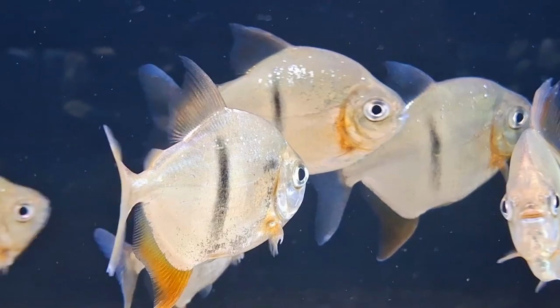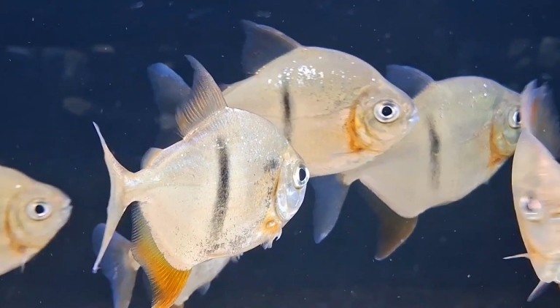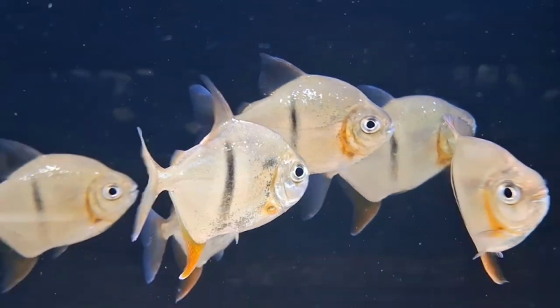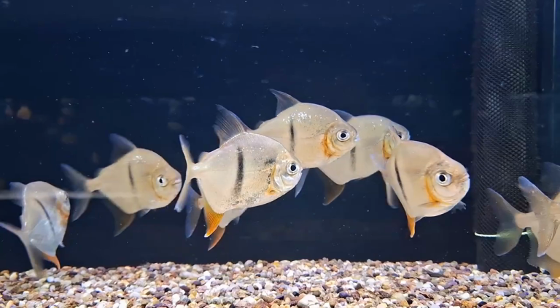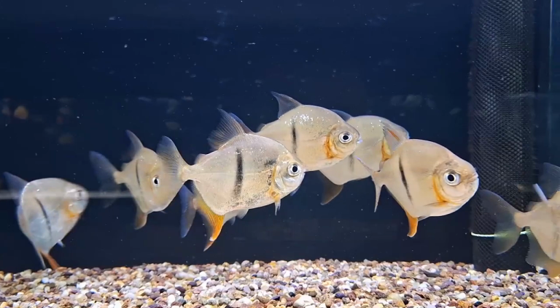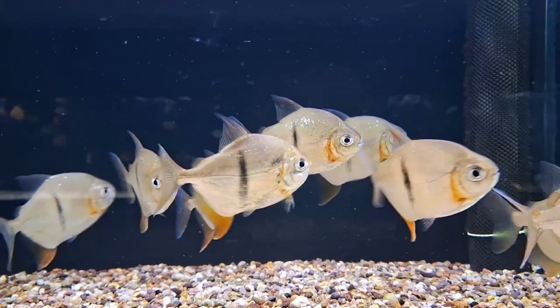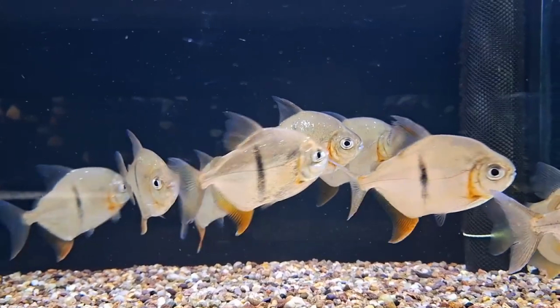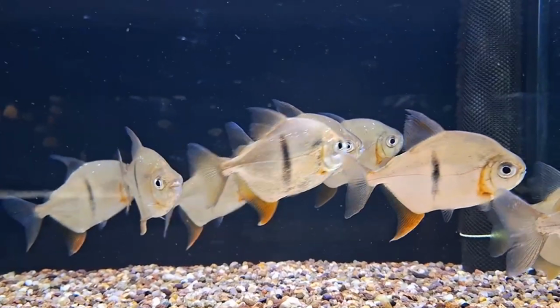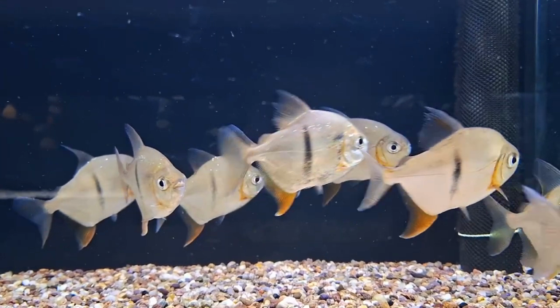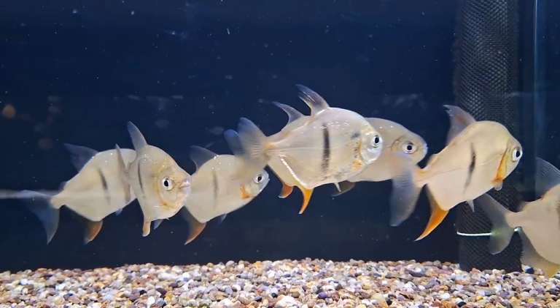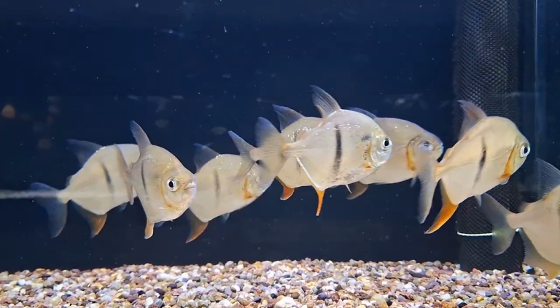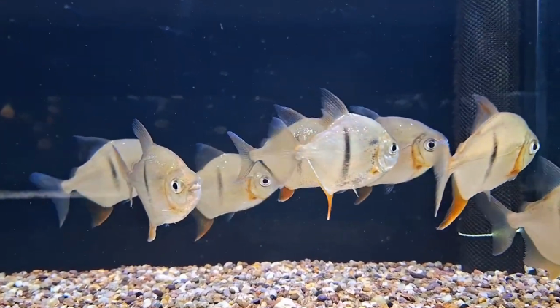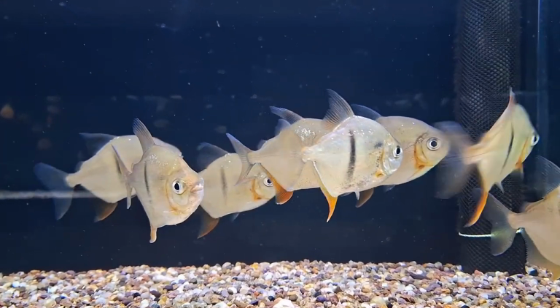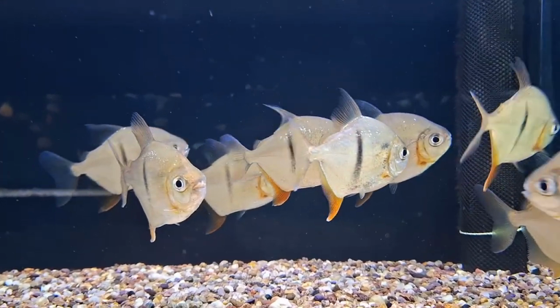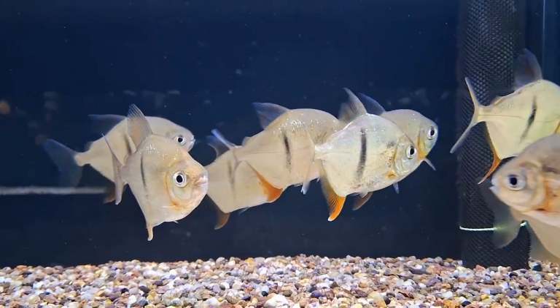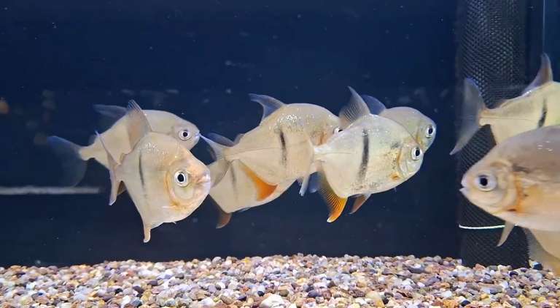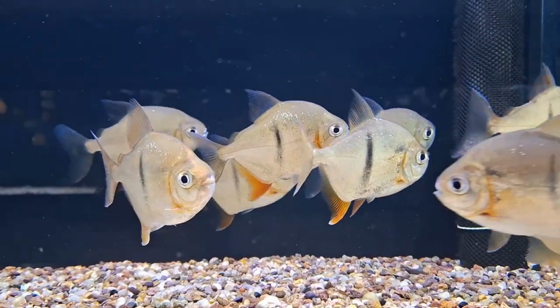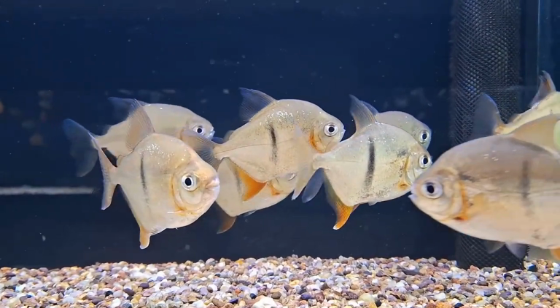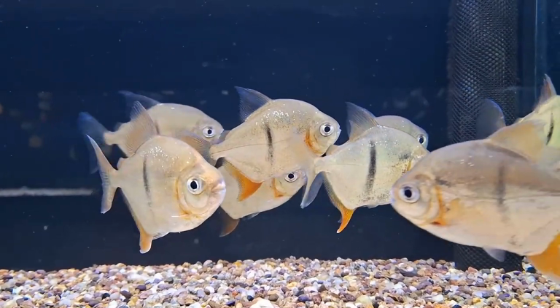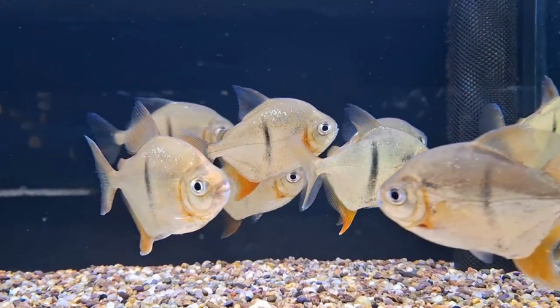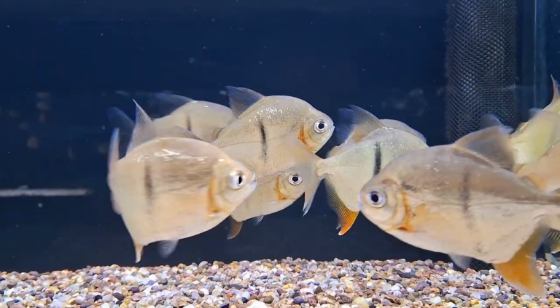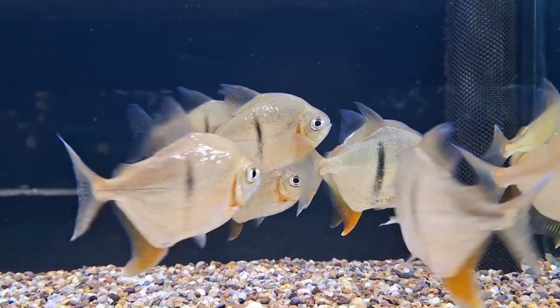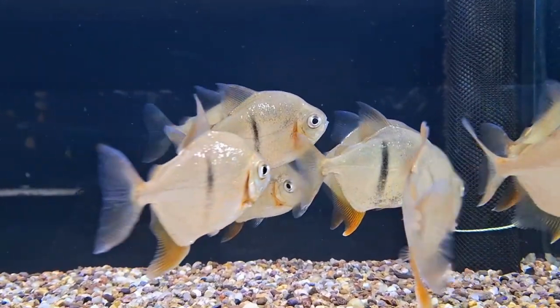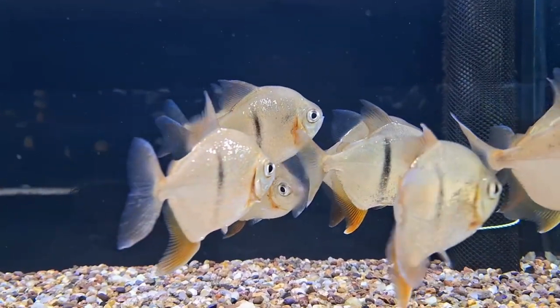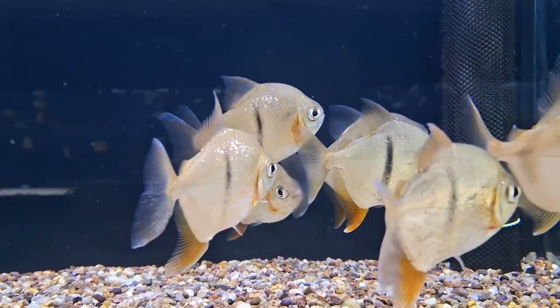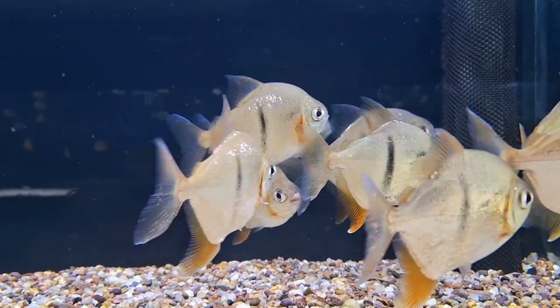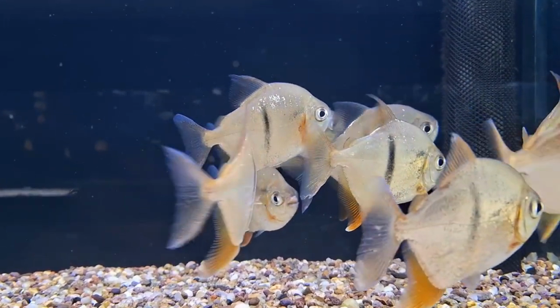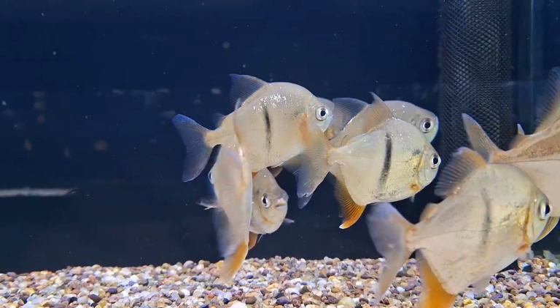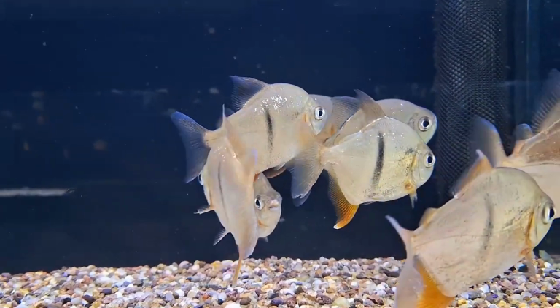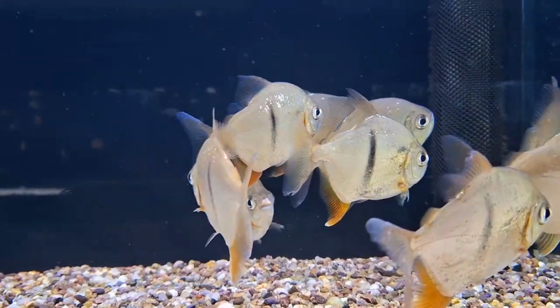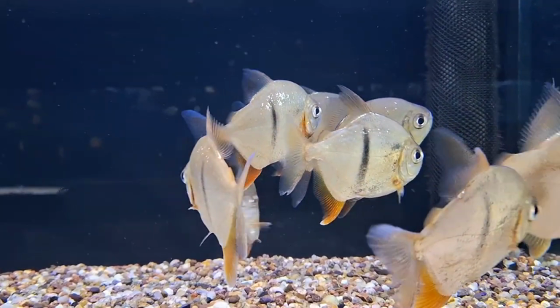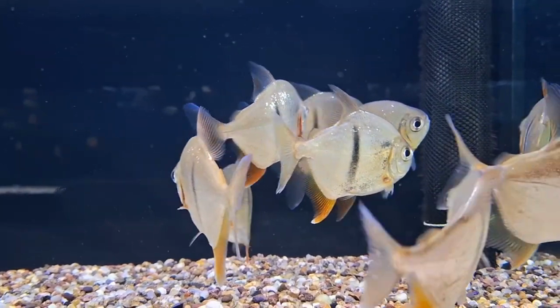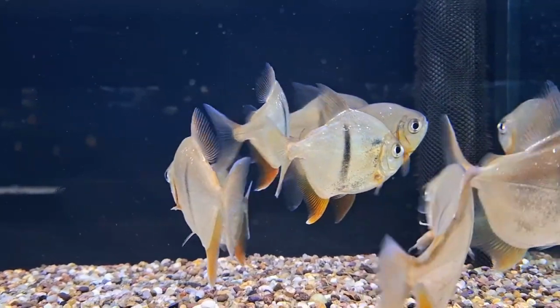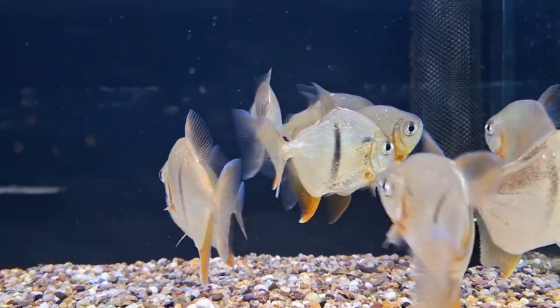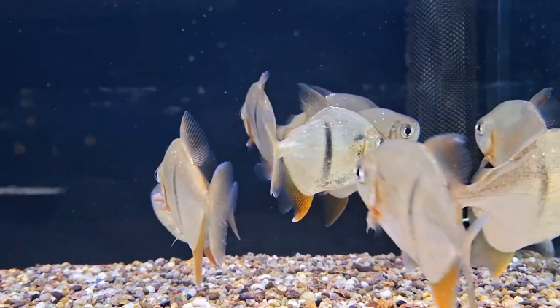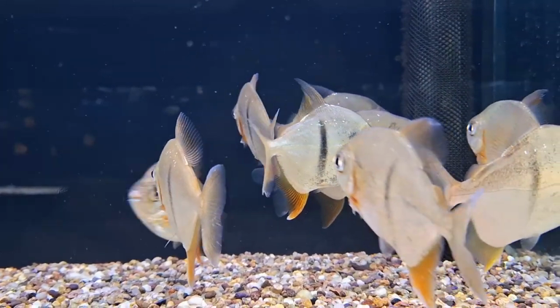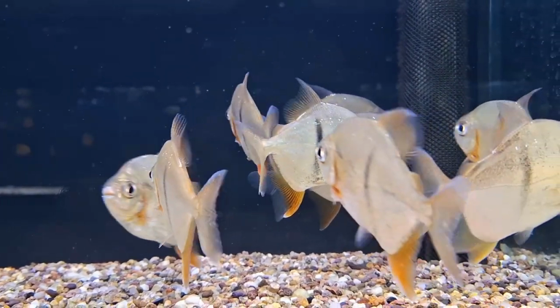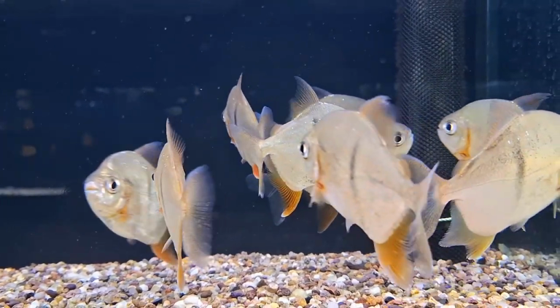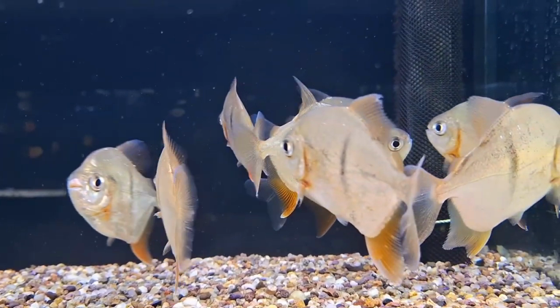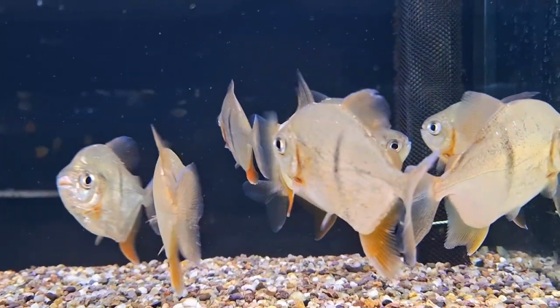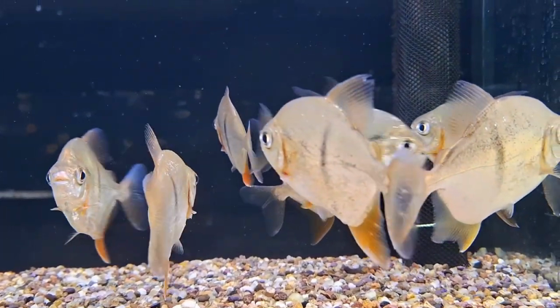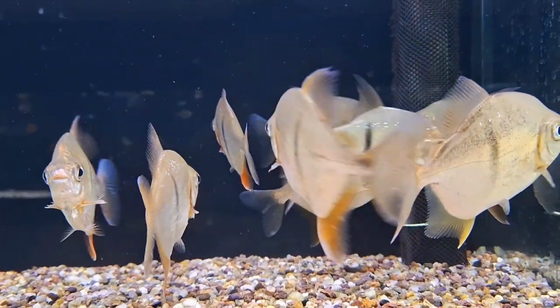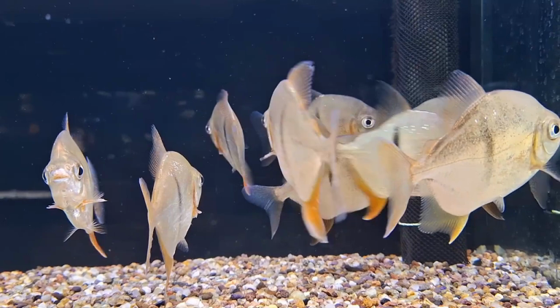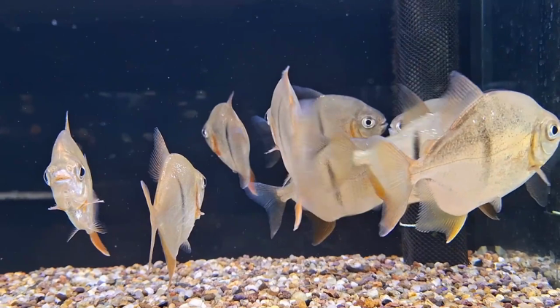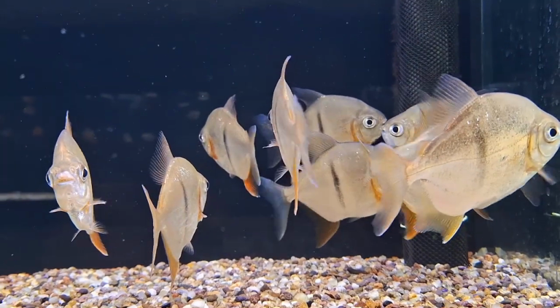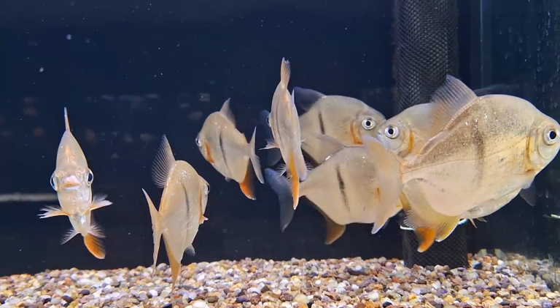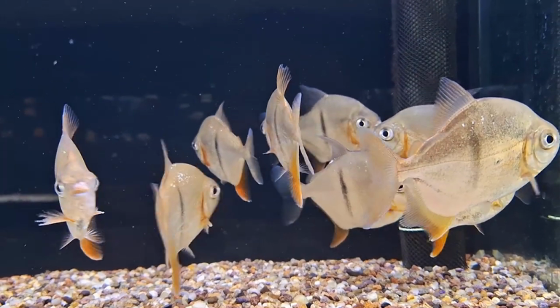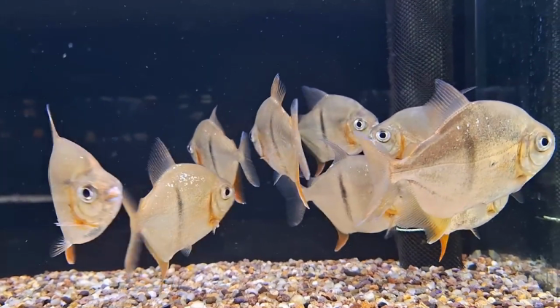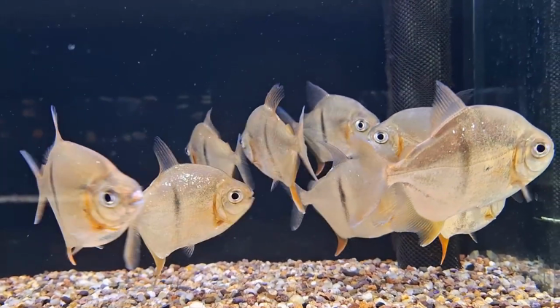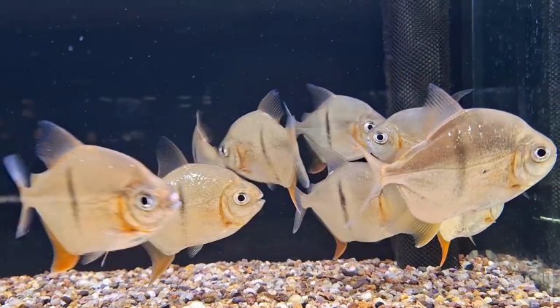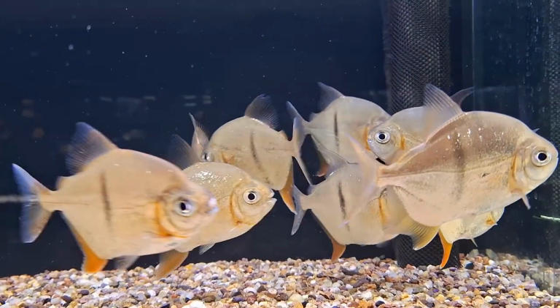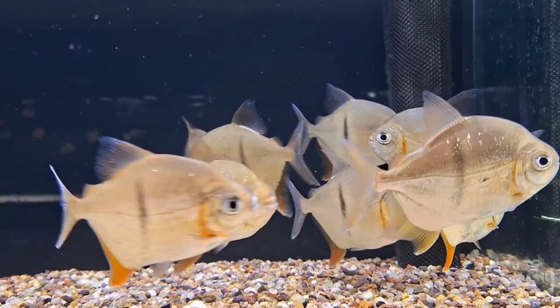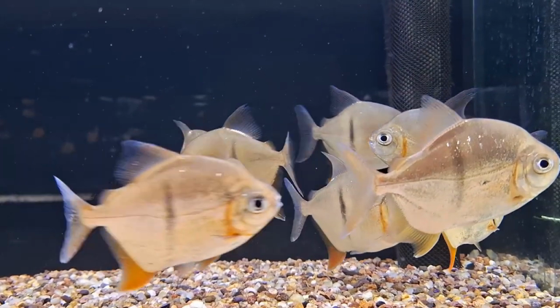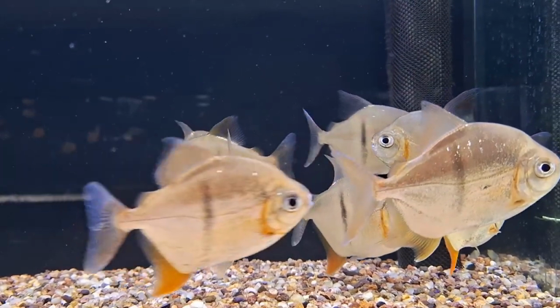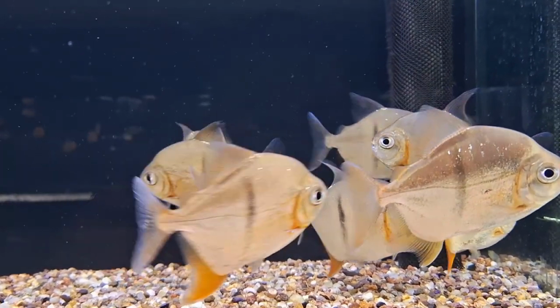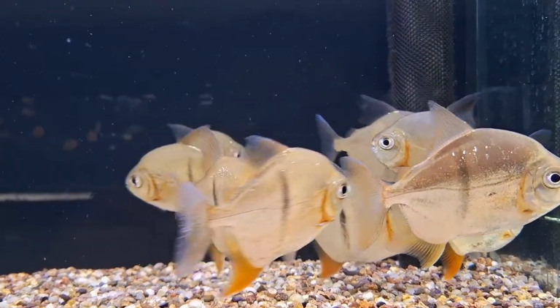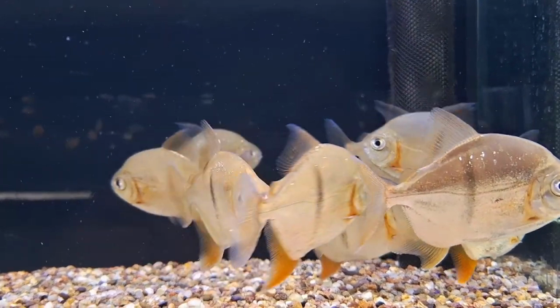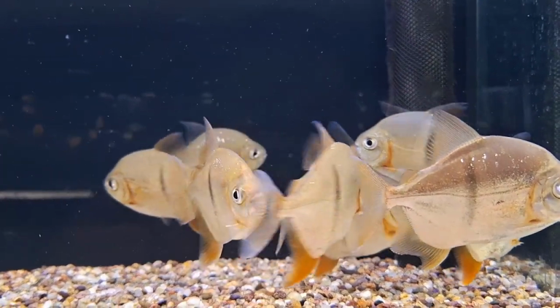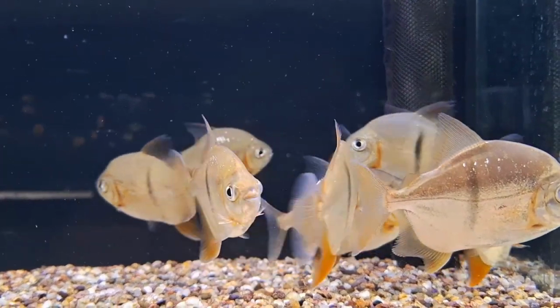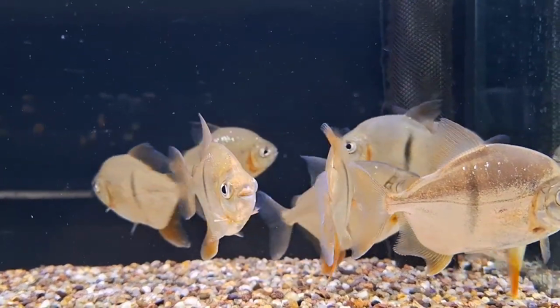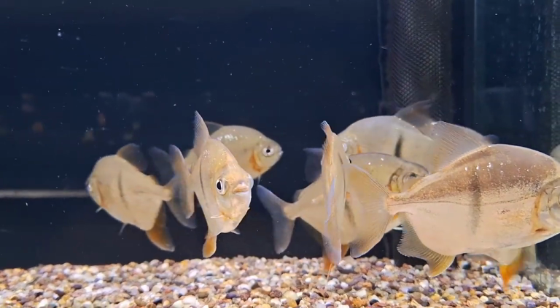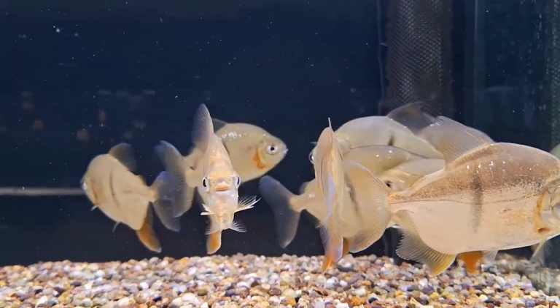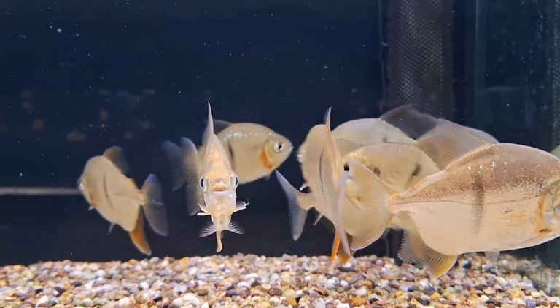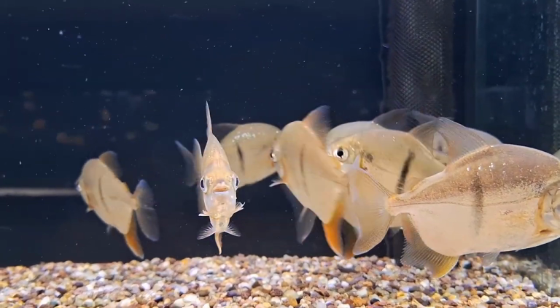Welcome back, aquarium enthusiasts. Today, we're diving deep into the fascinating world of Metynnis hypsauchen, also known as the Silver Dollar.